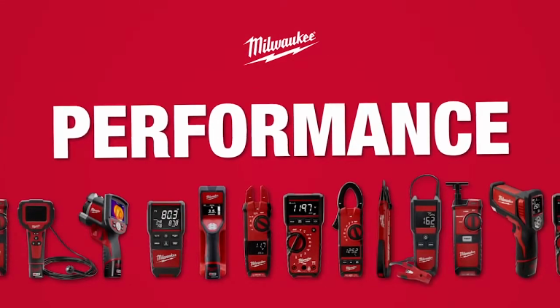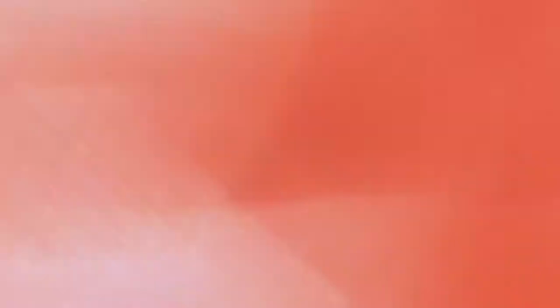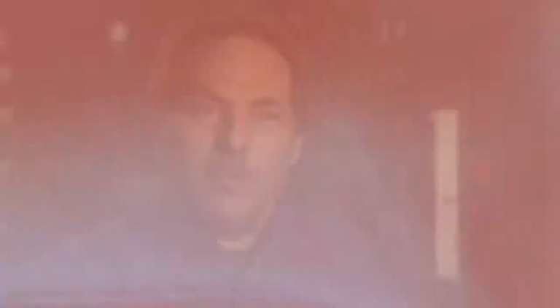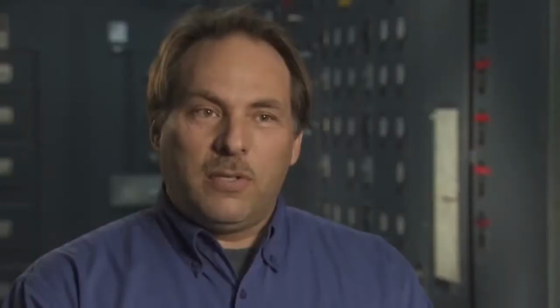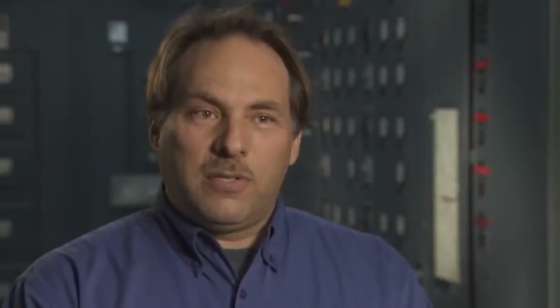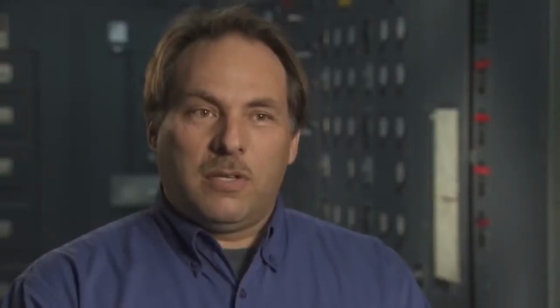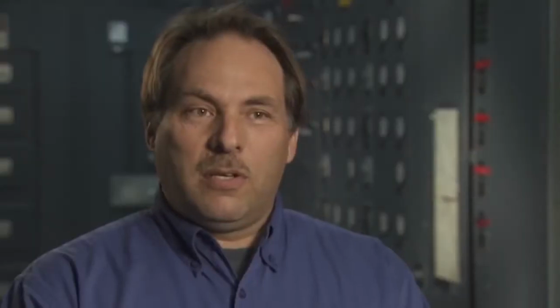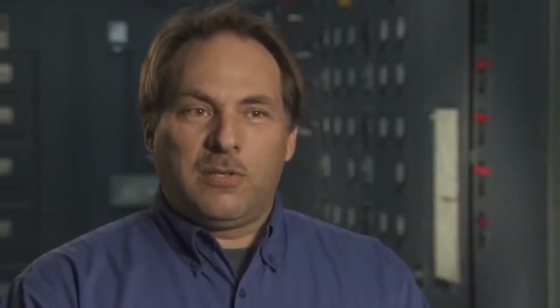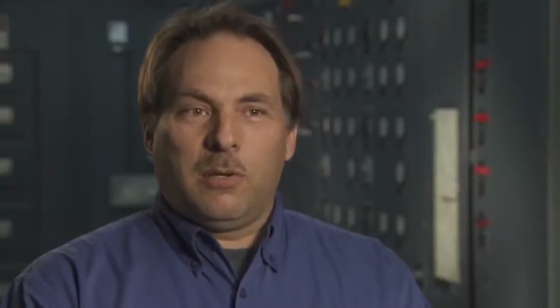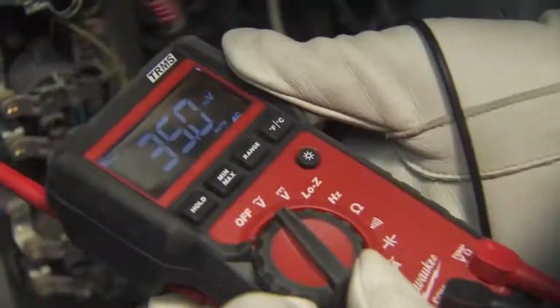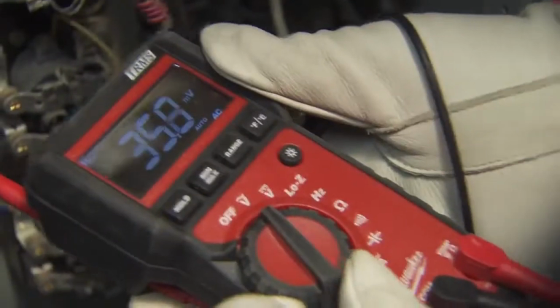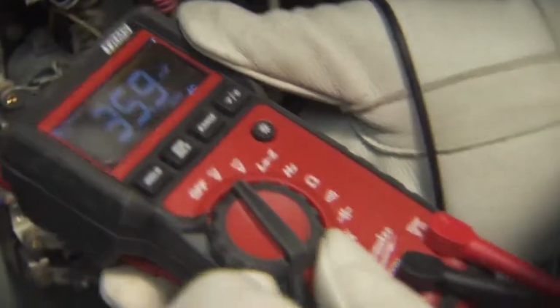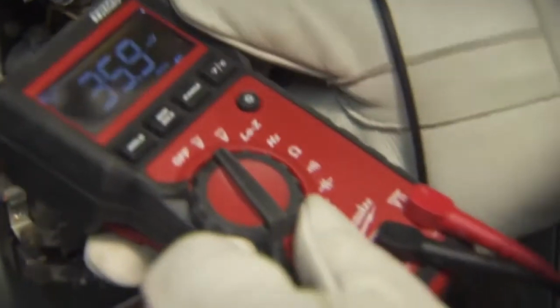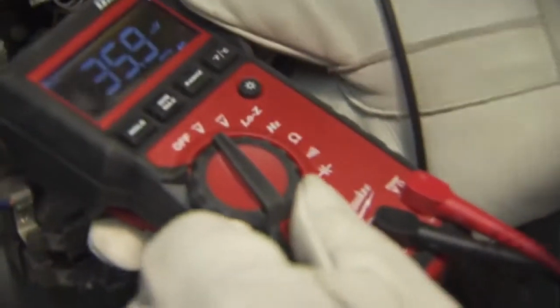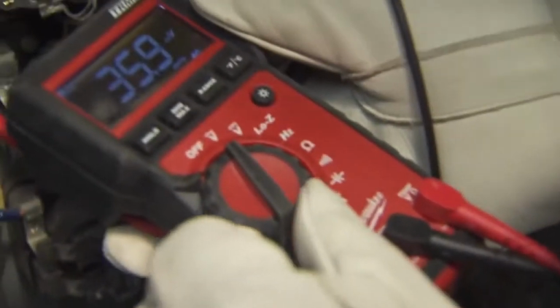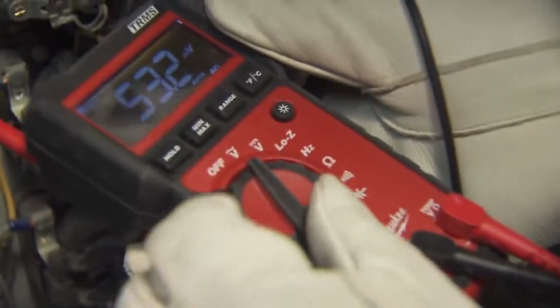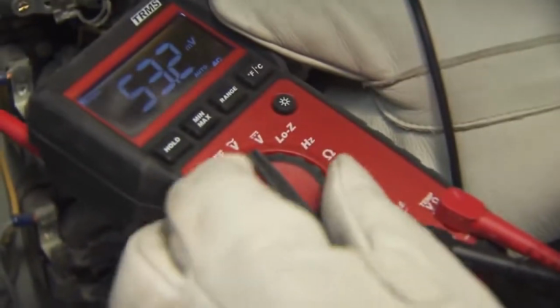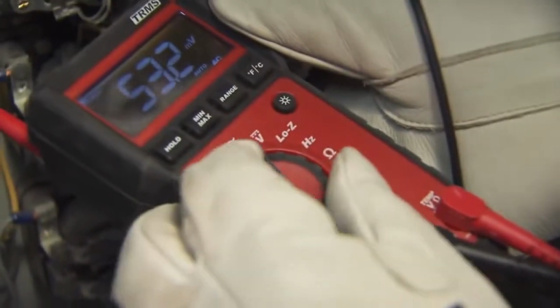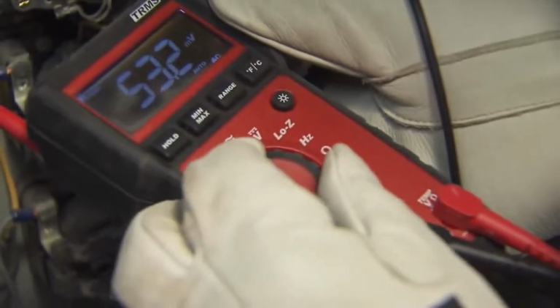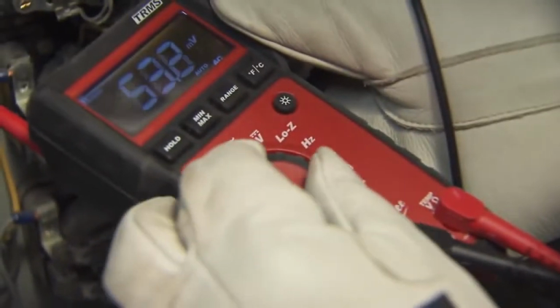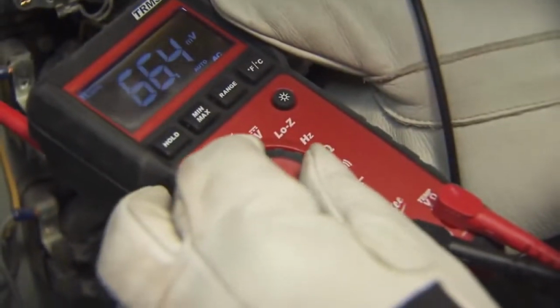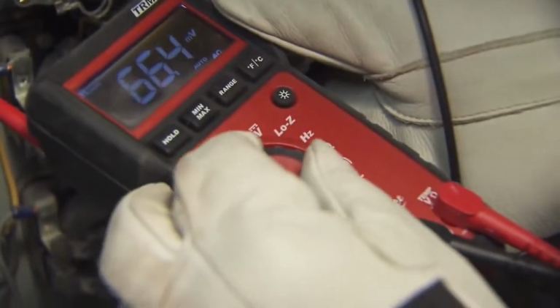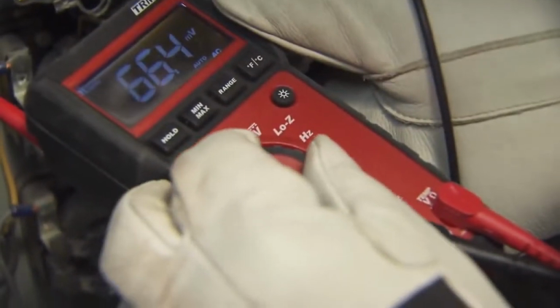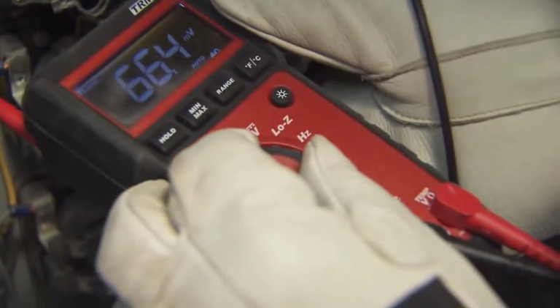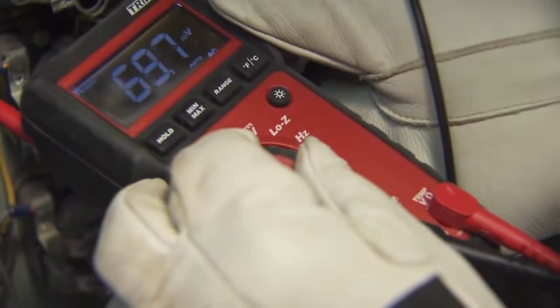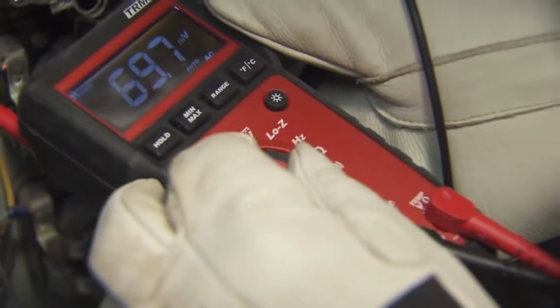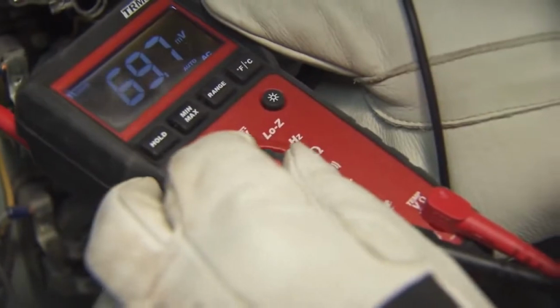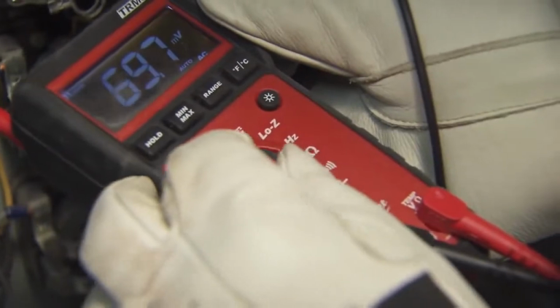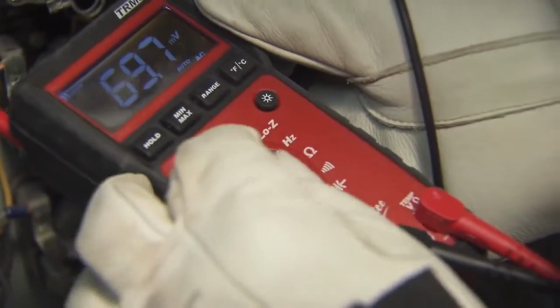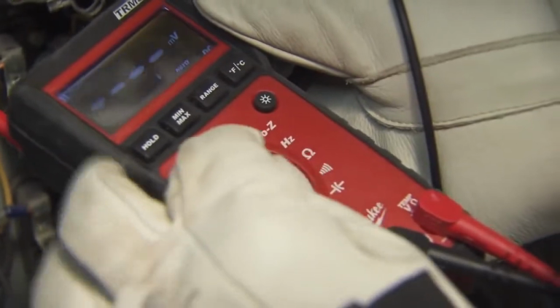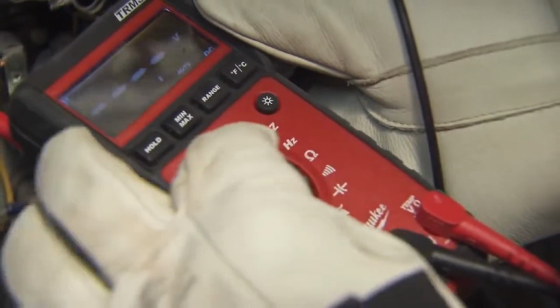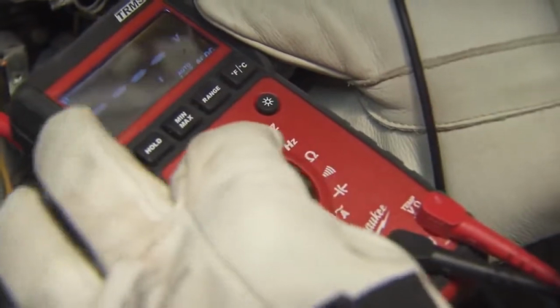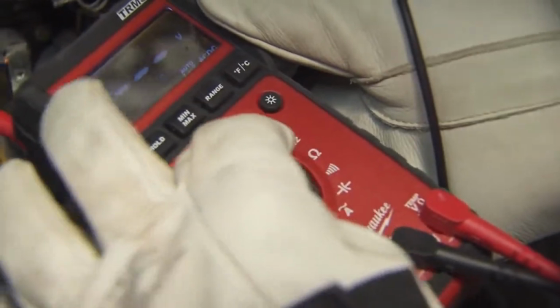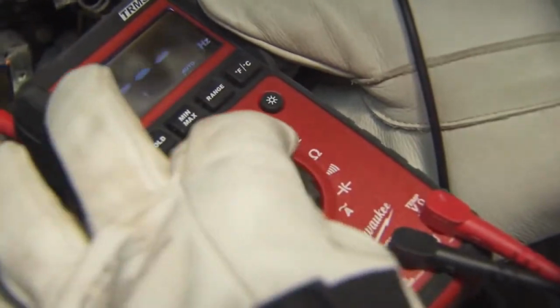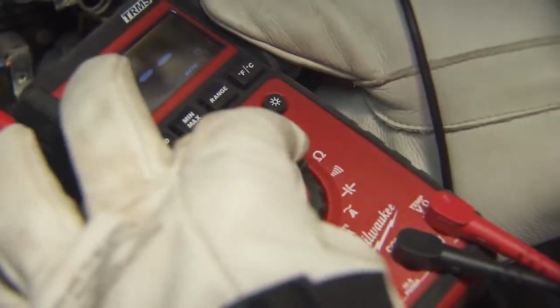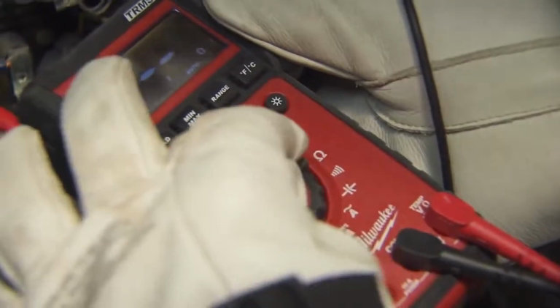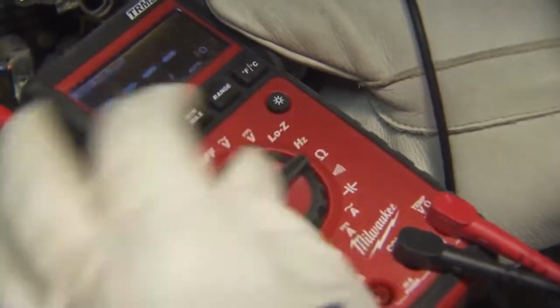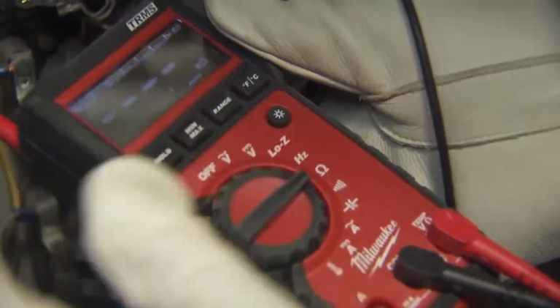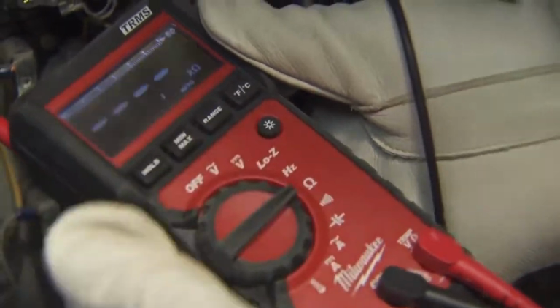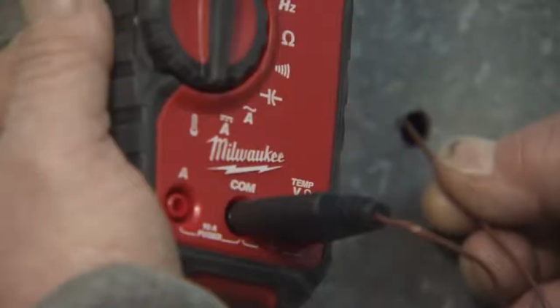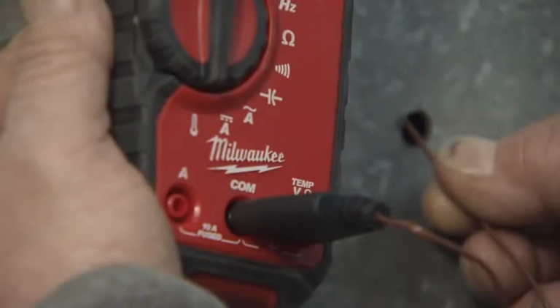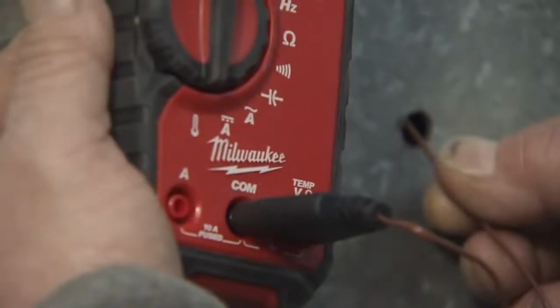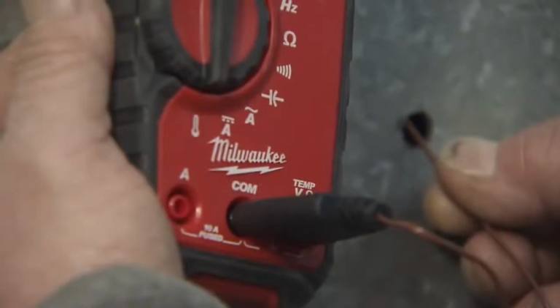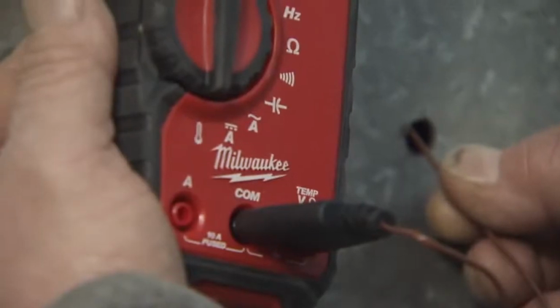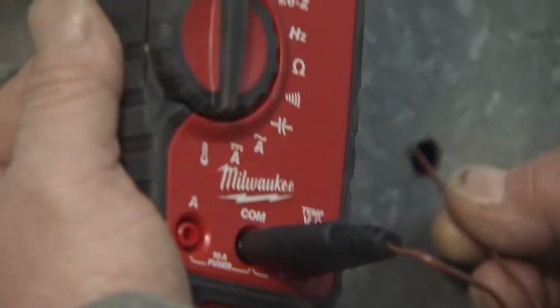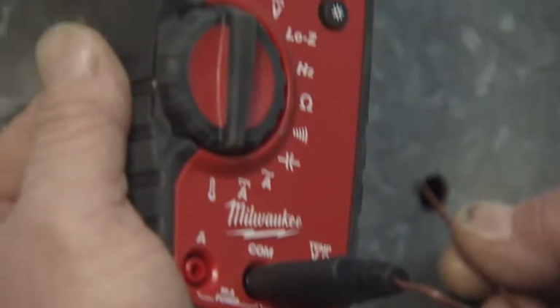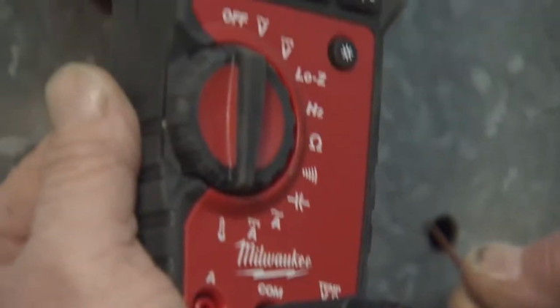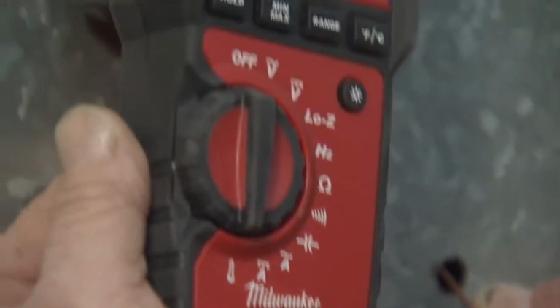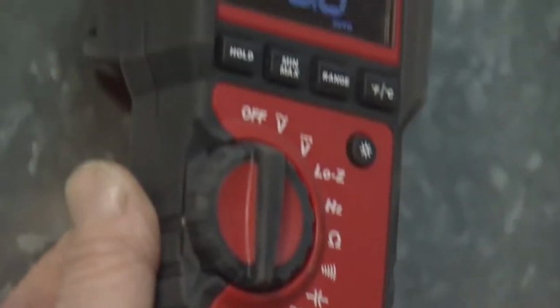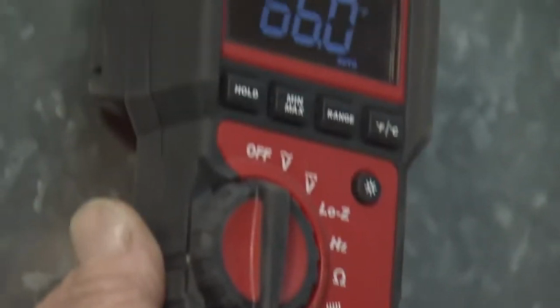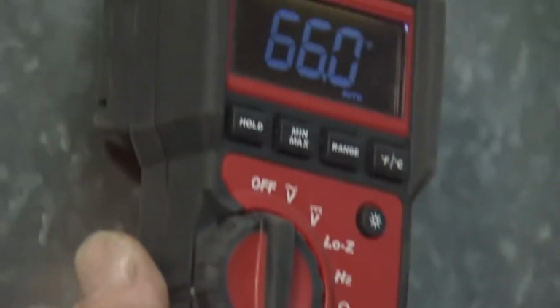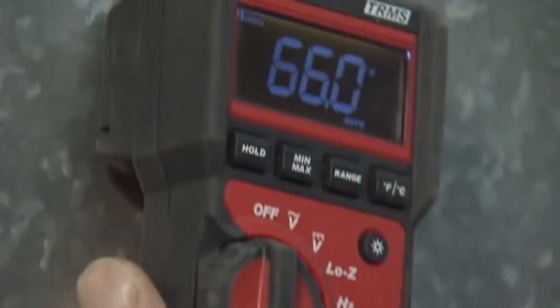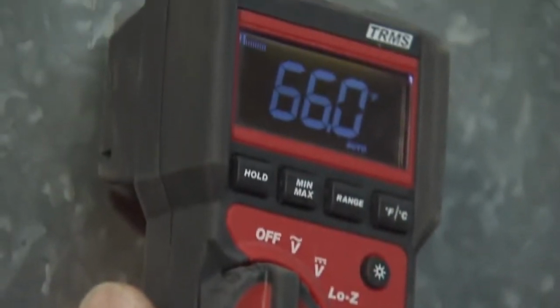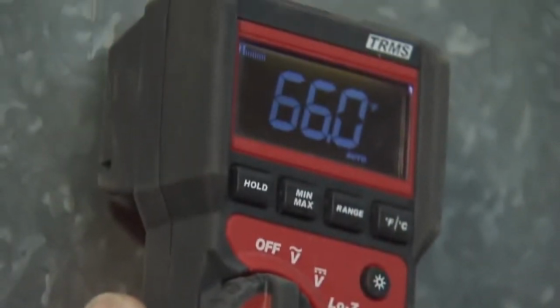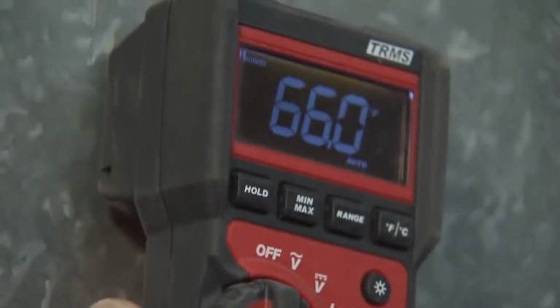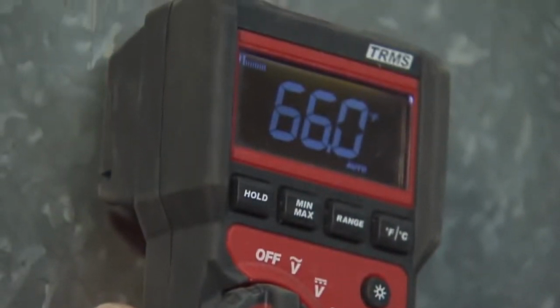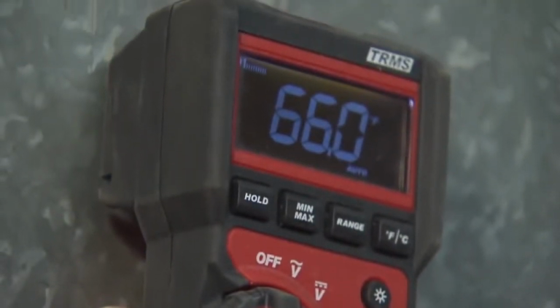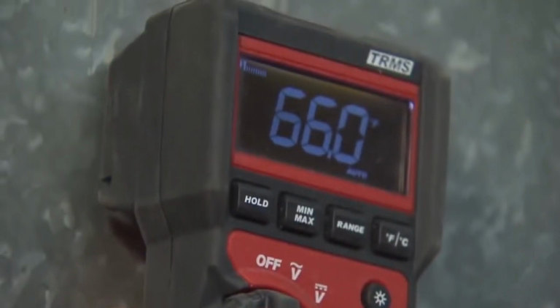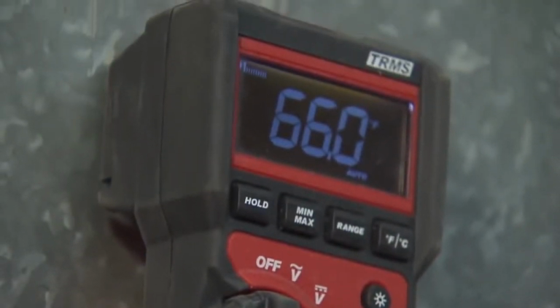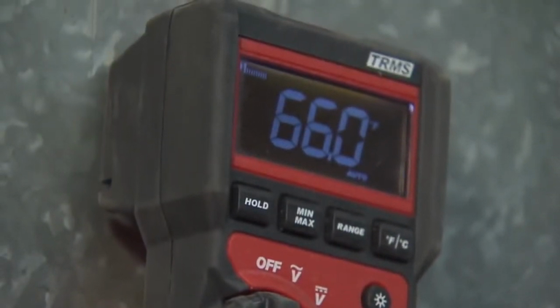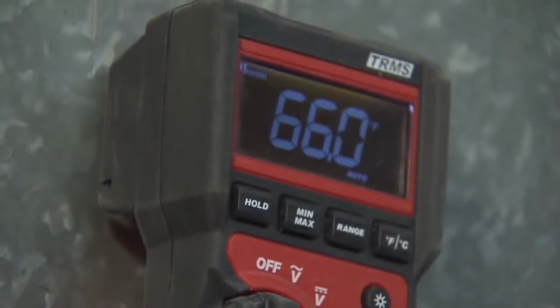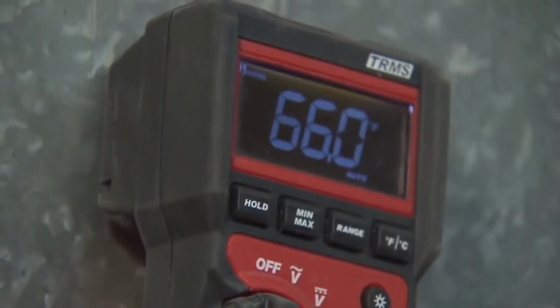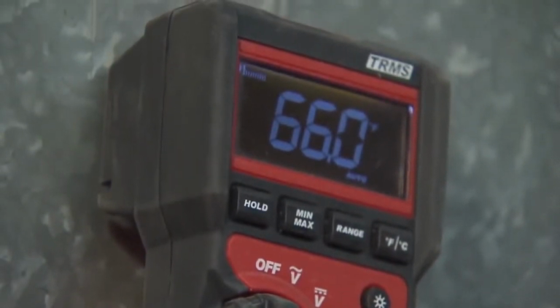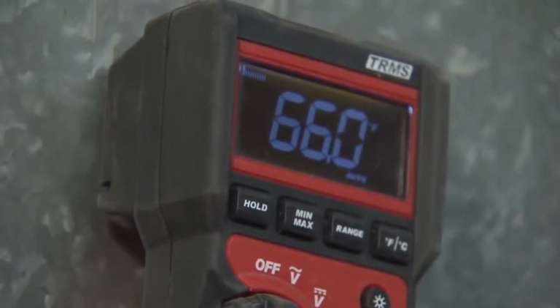We use the digital multimeter — it reads AC and DC voltage. We can also put a temperature probe on it and read duct temperatures.